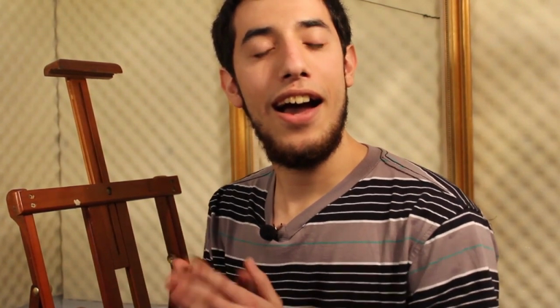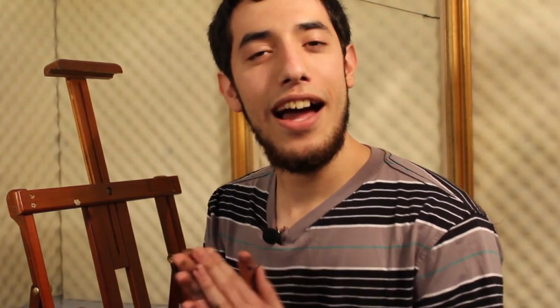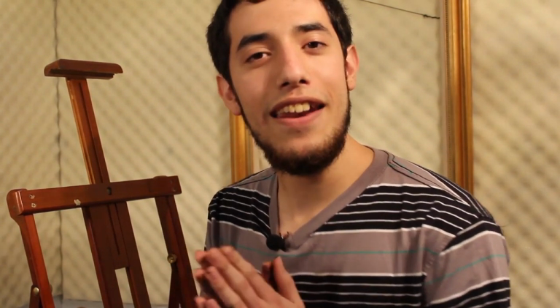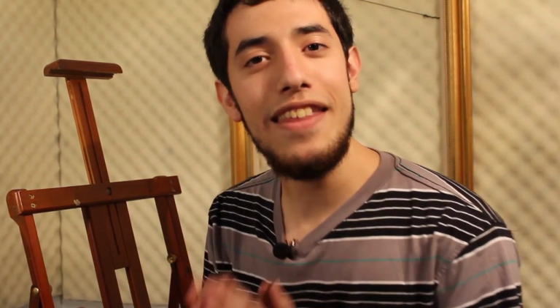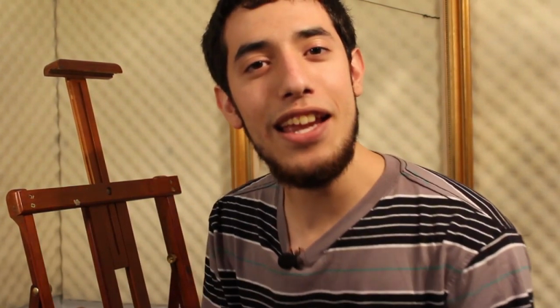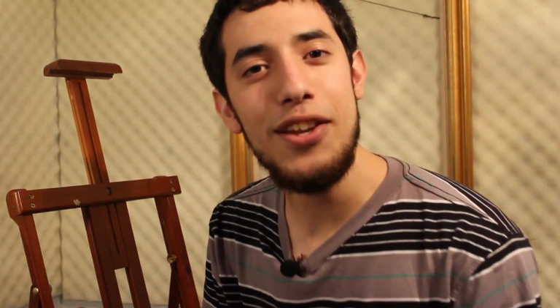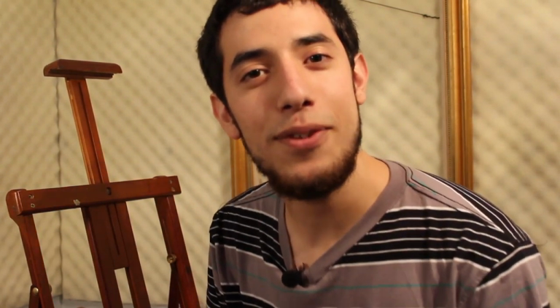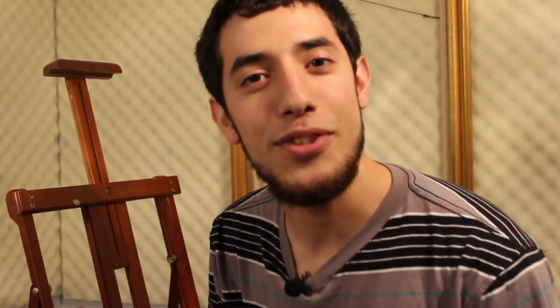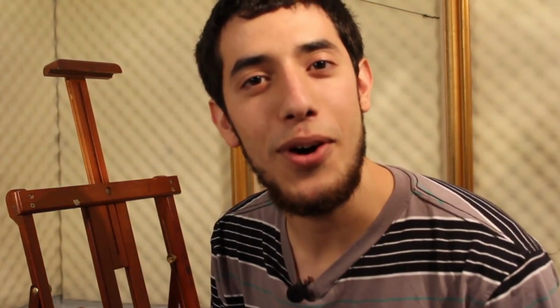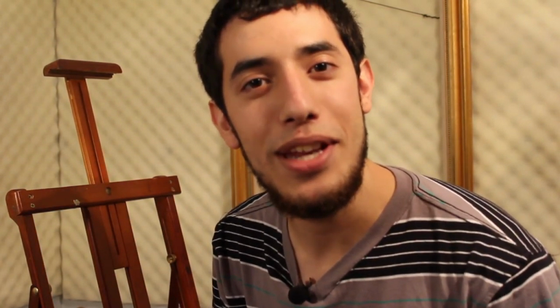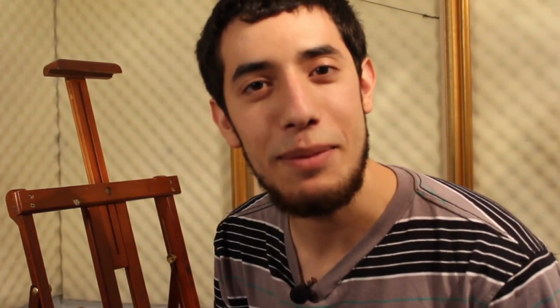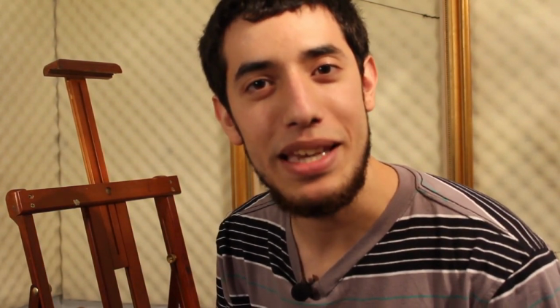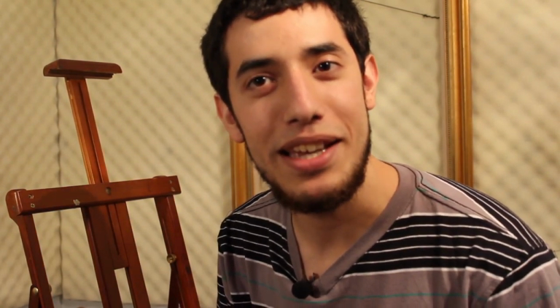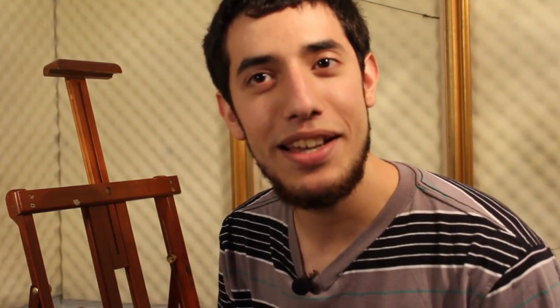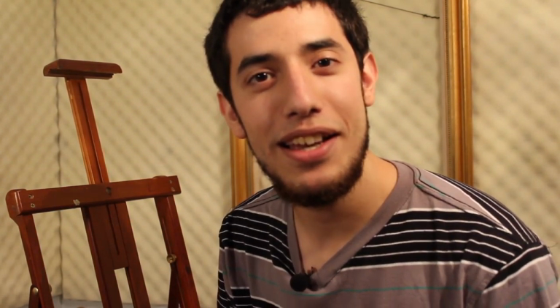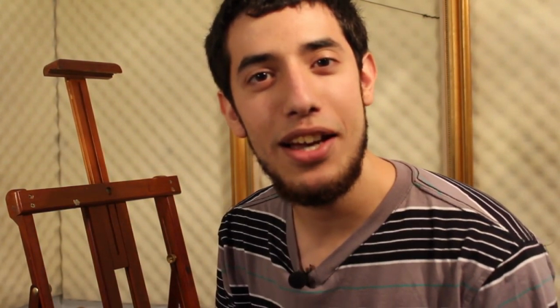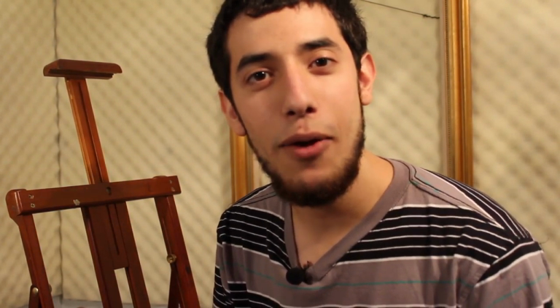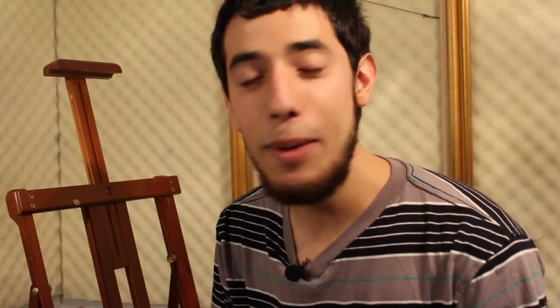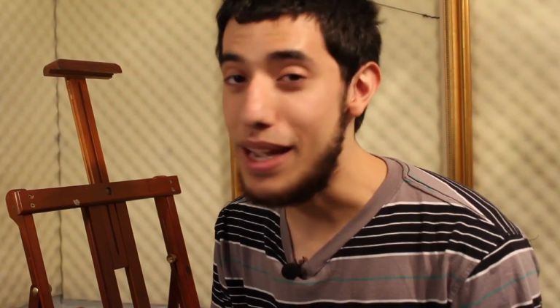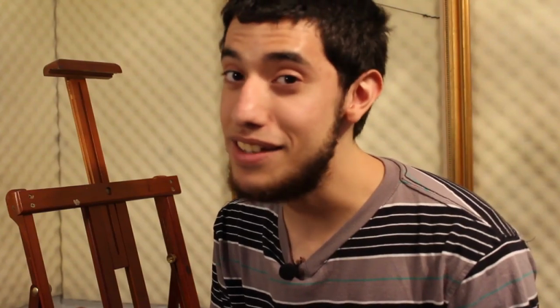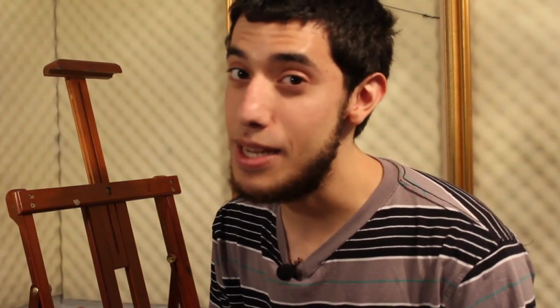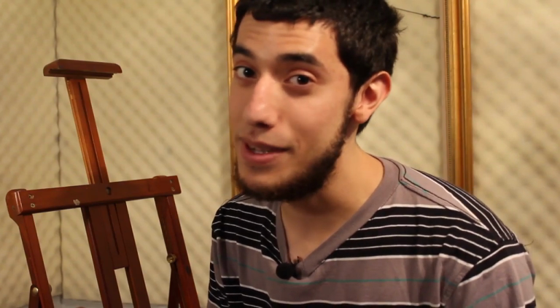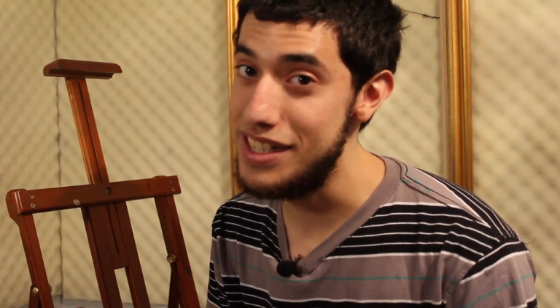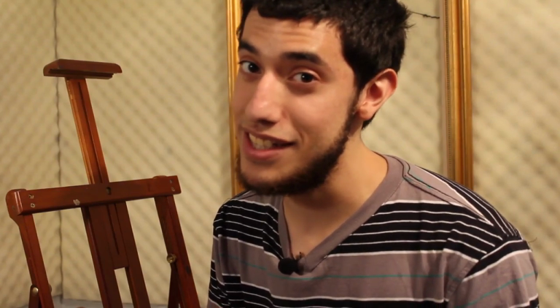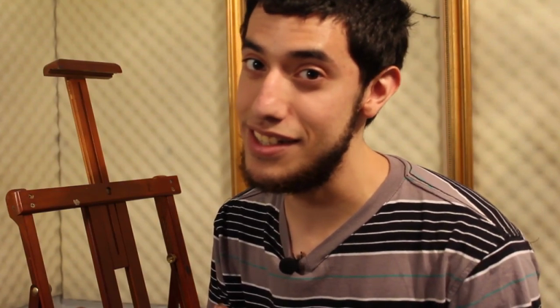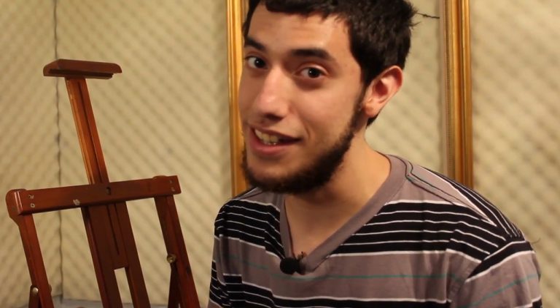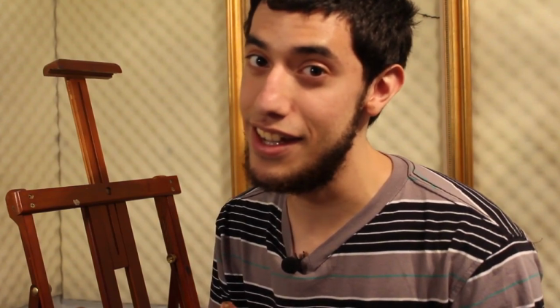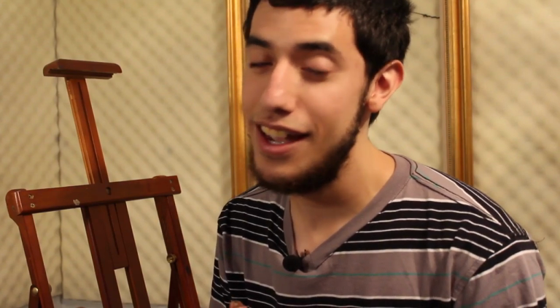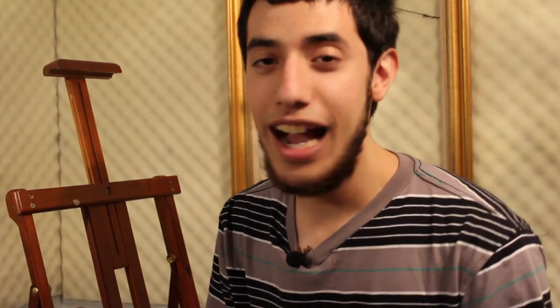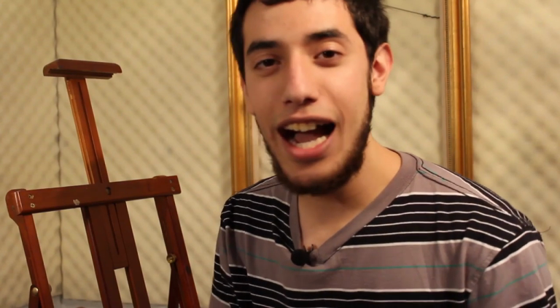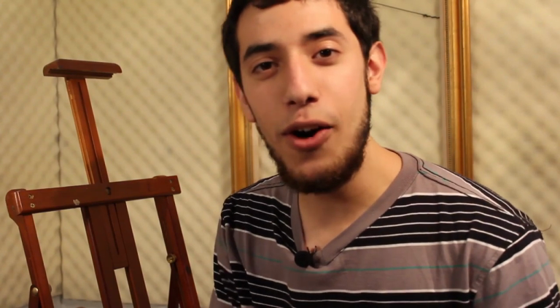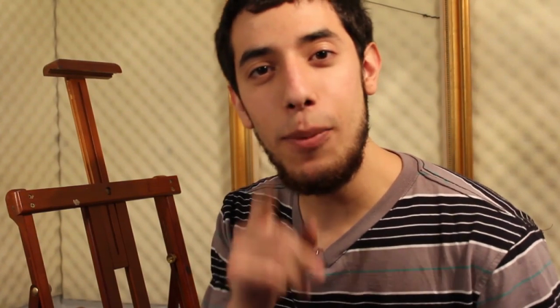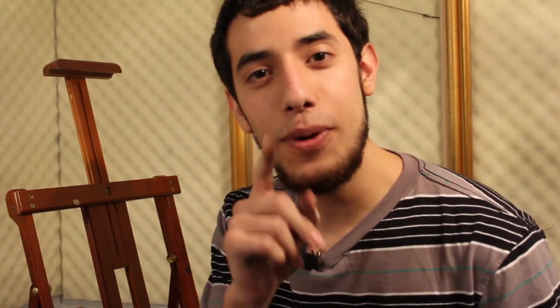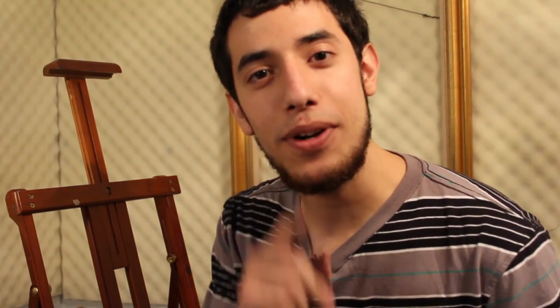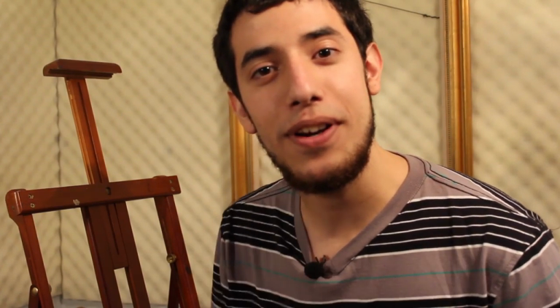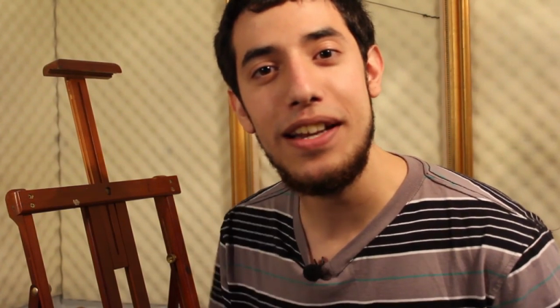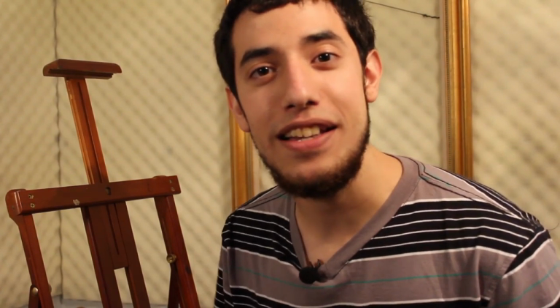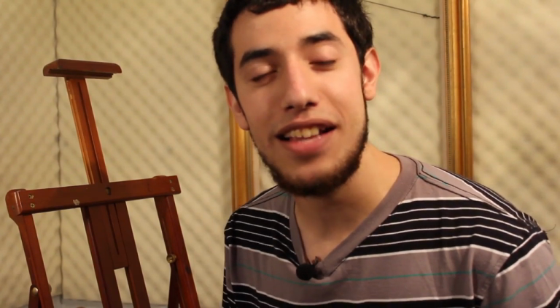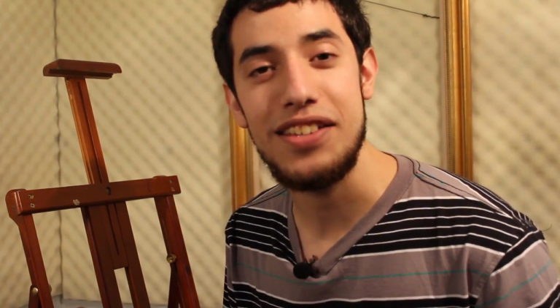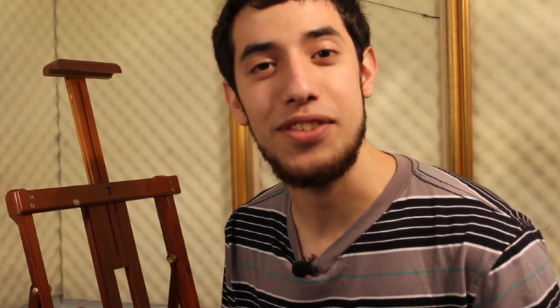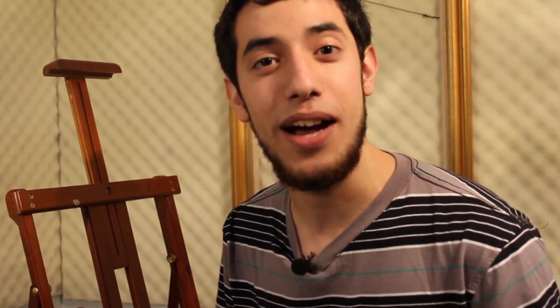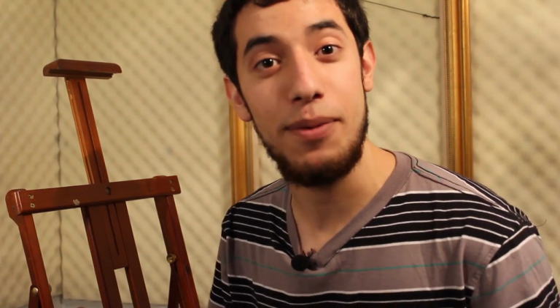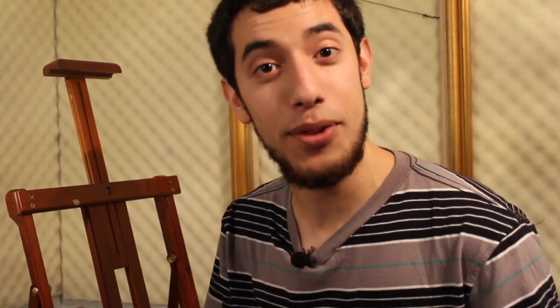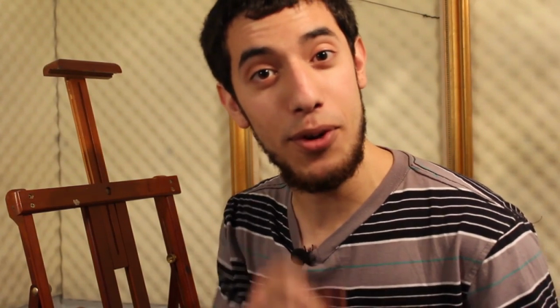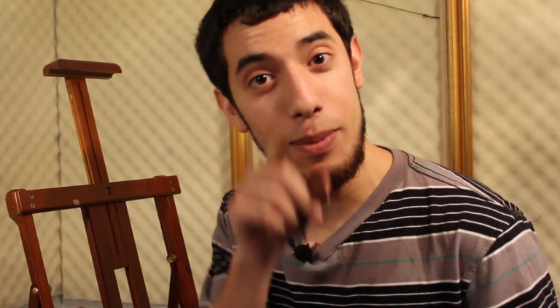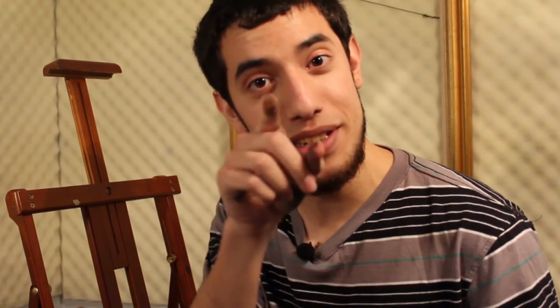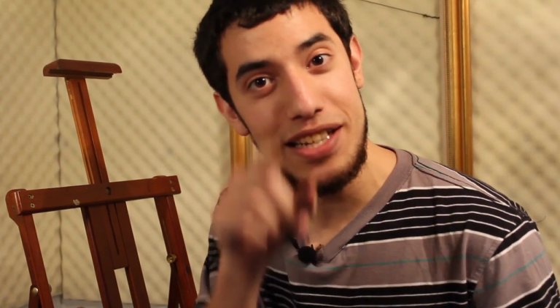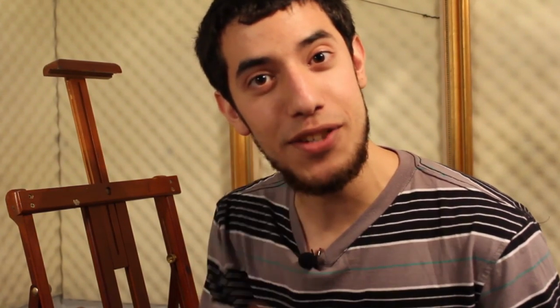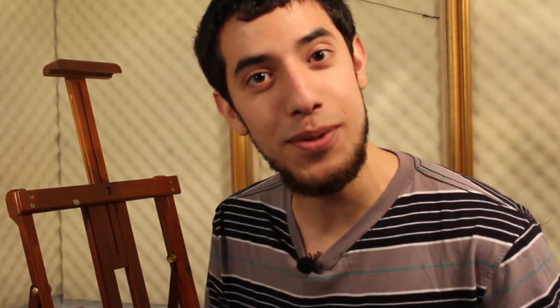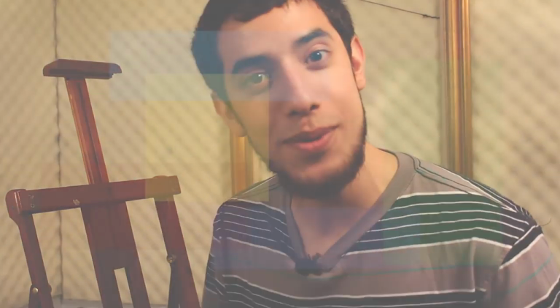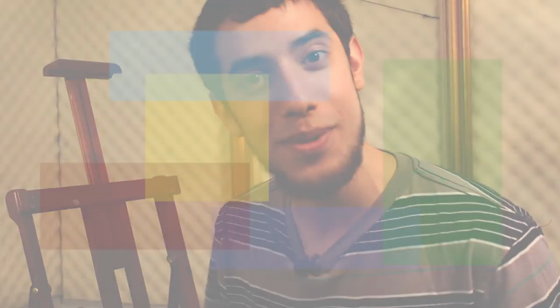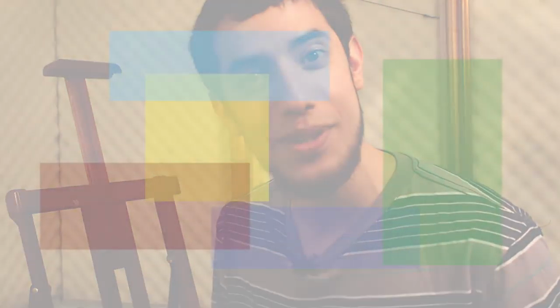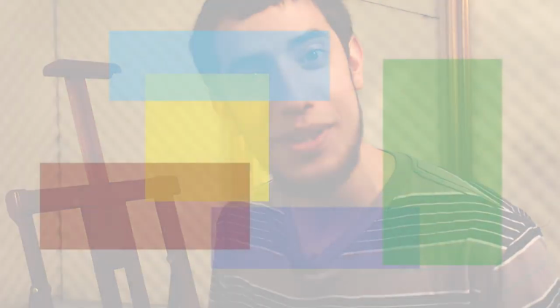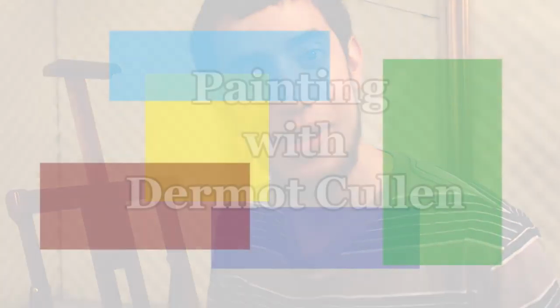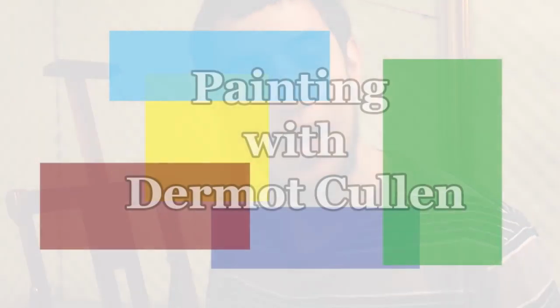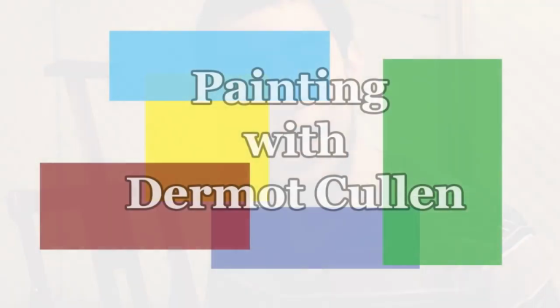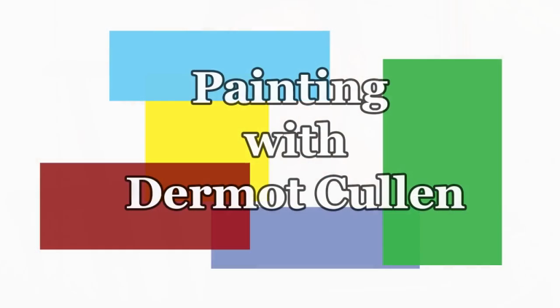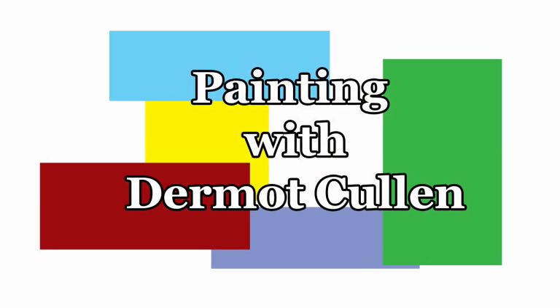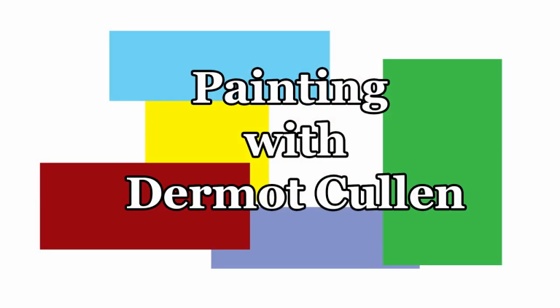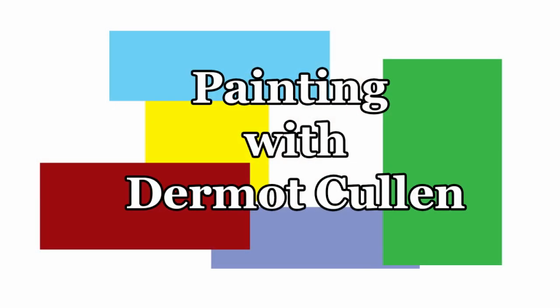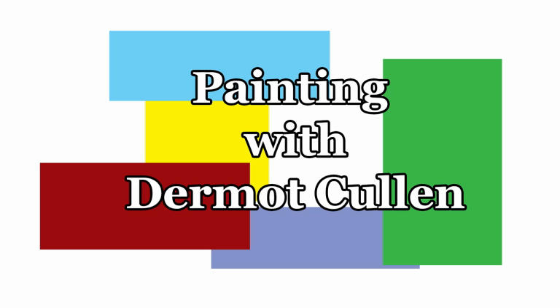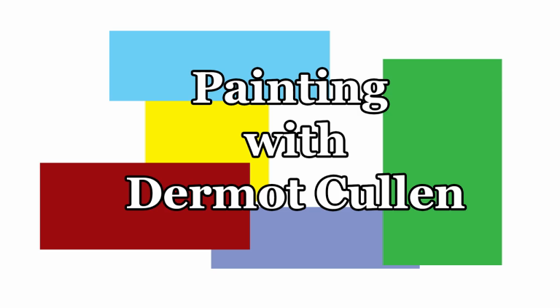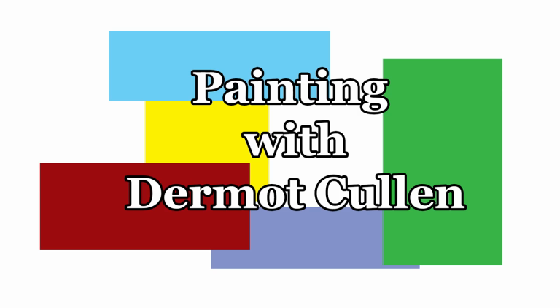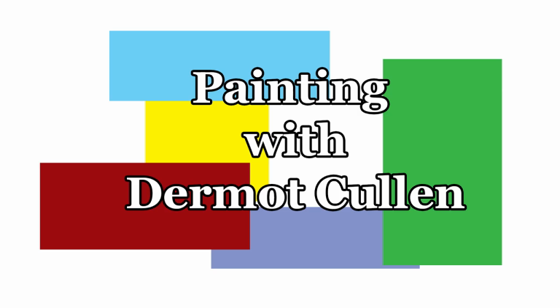Thank you for joining me. We painted a potato today — I hope you're greatly satisfied with your potato too. See you next time!